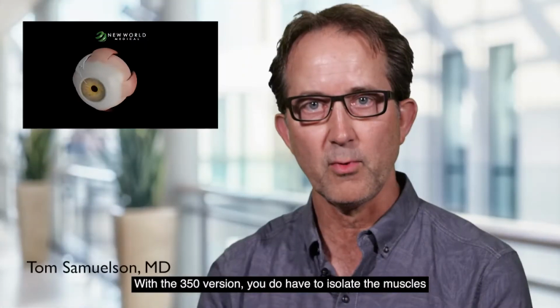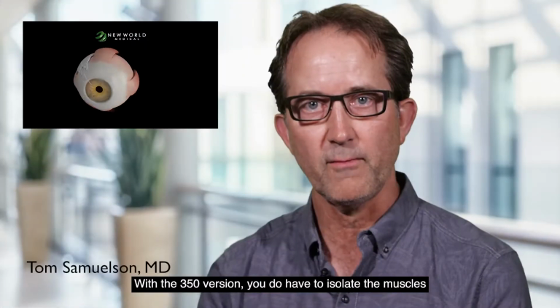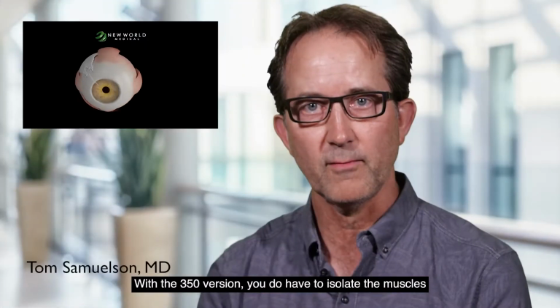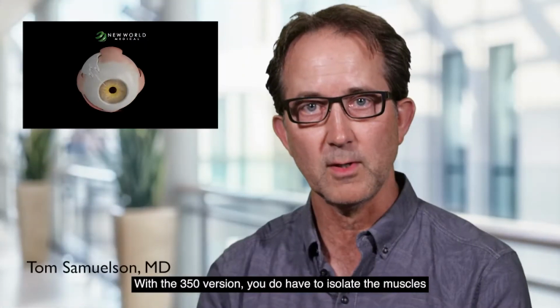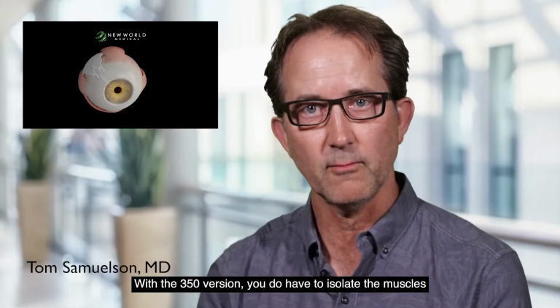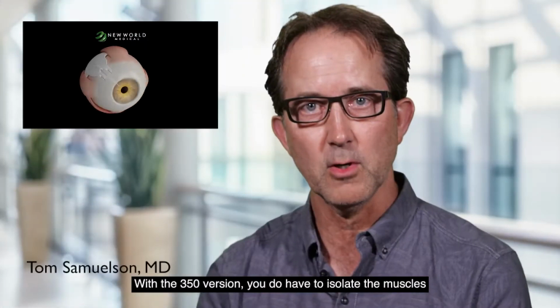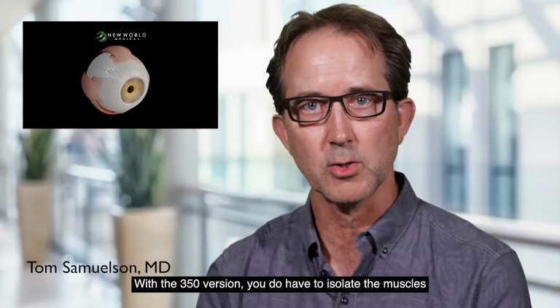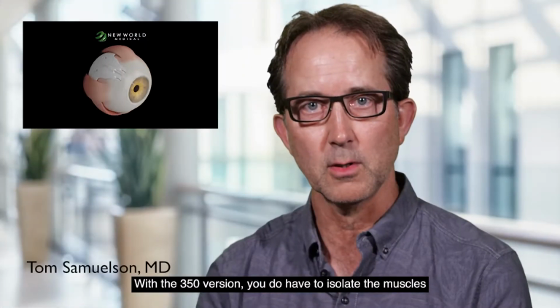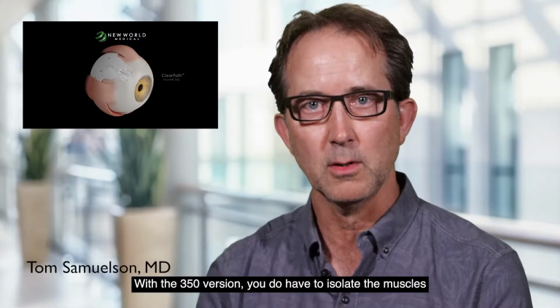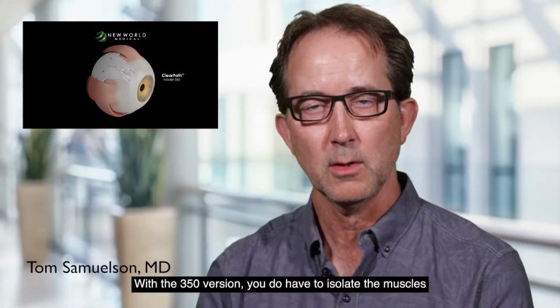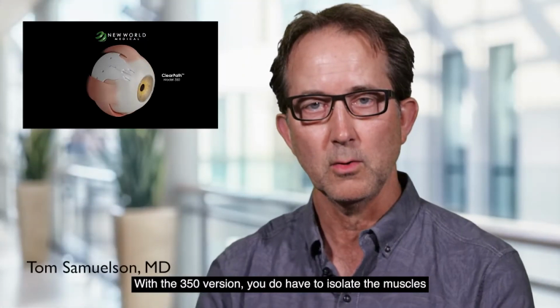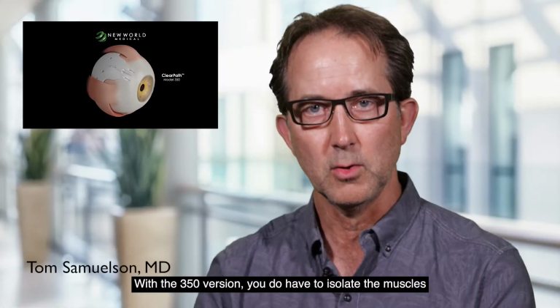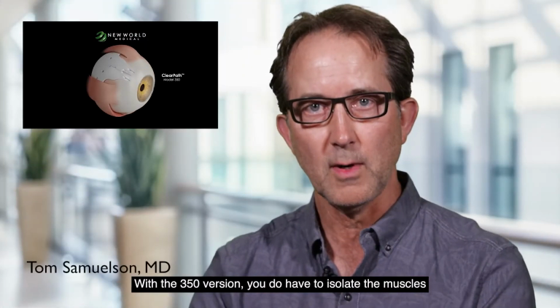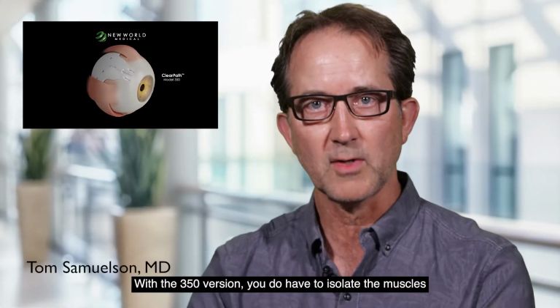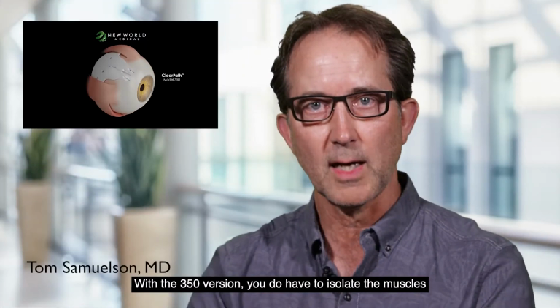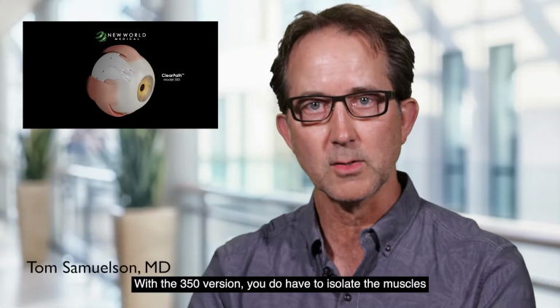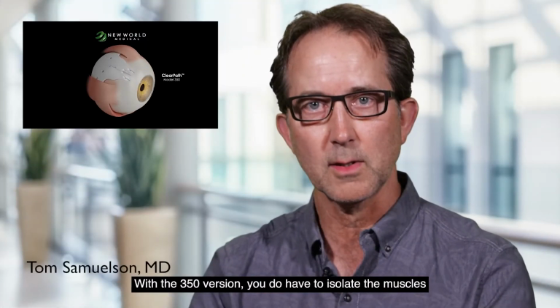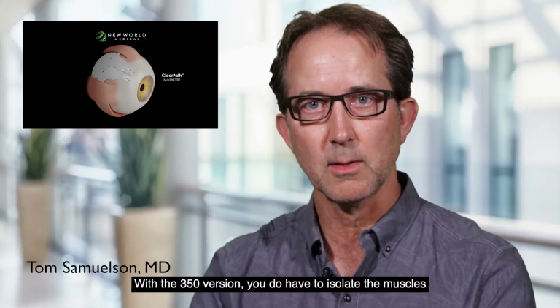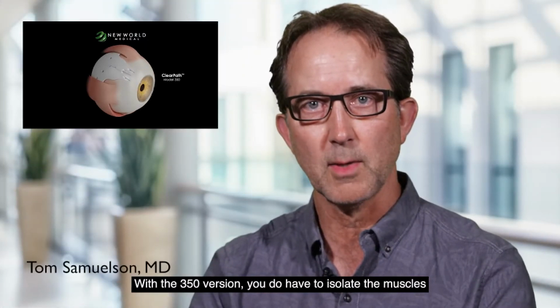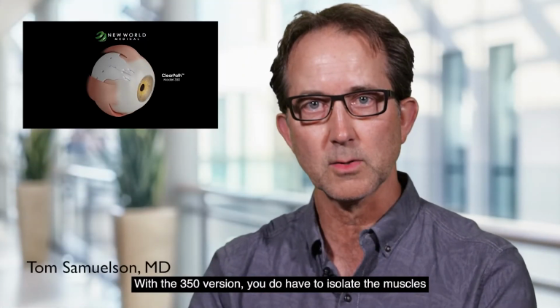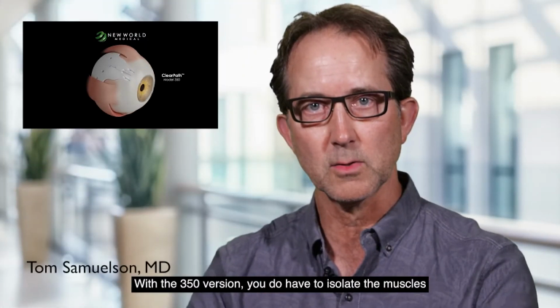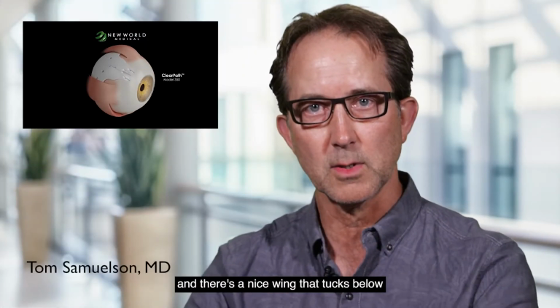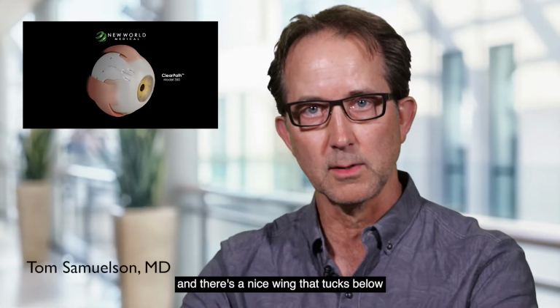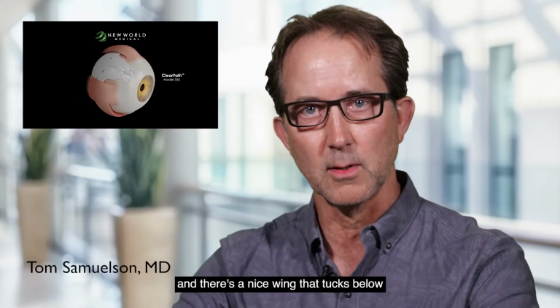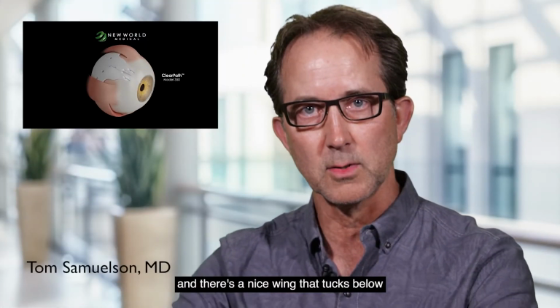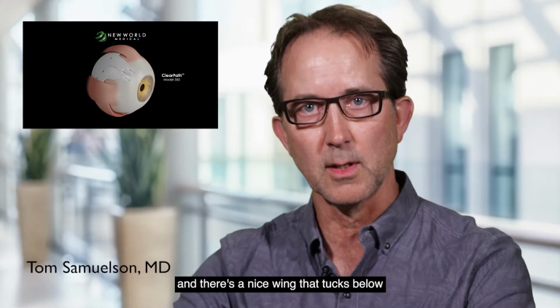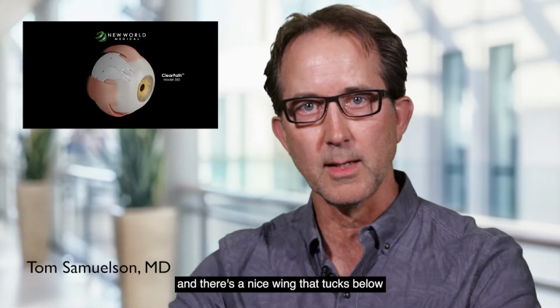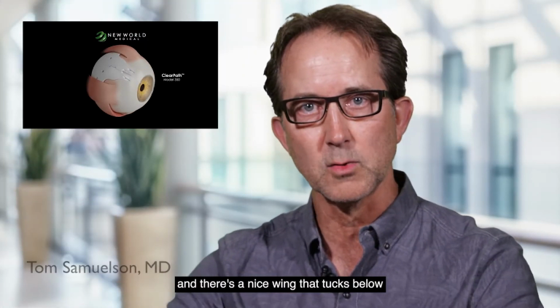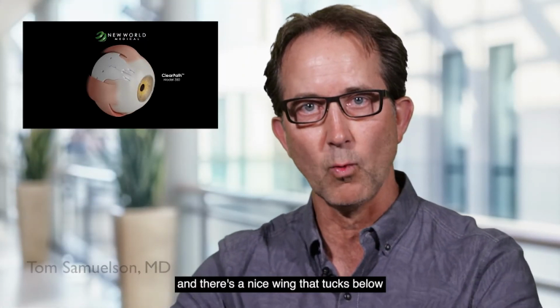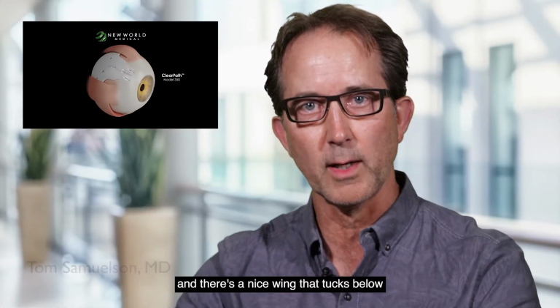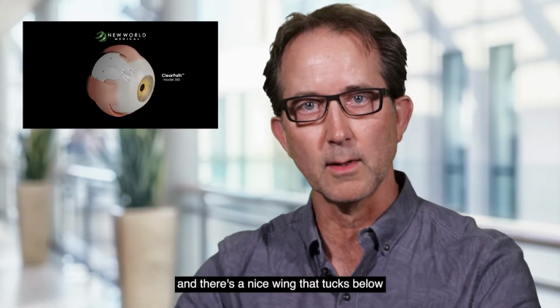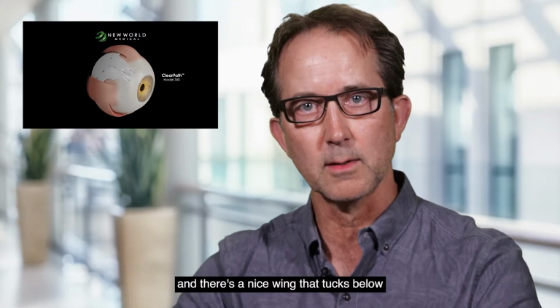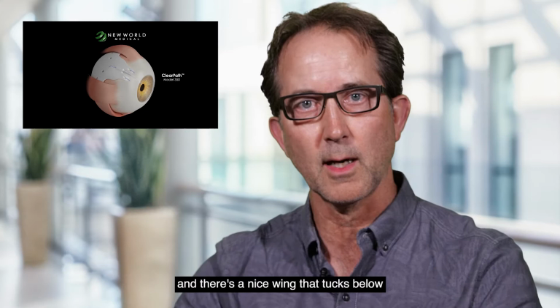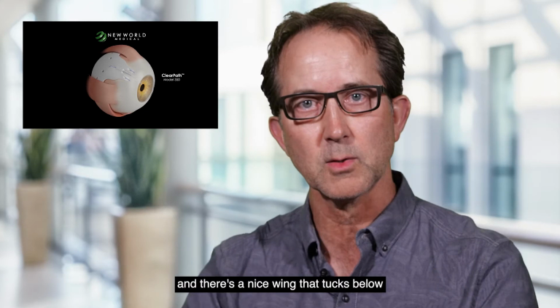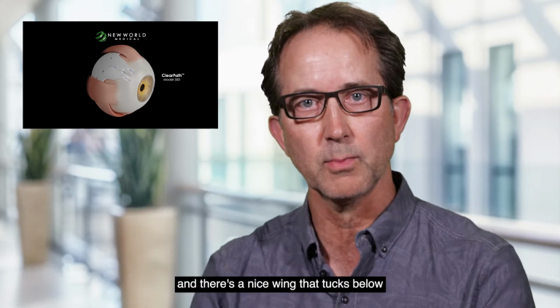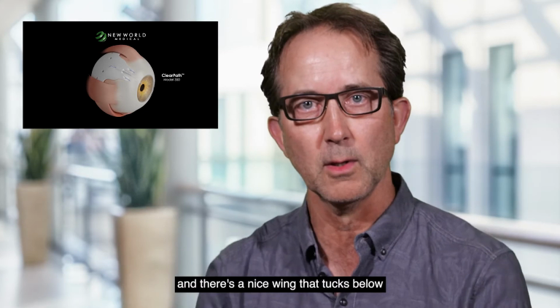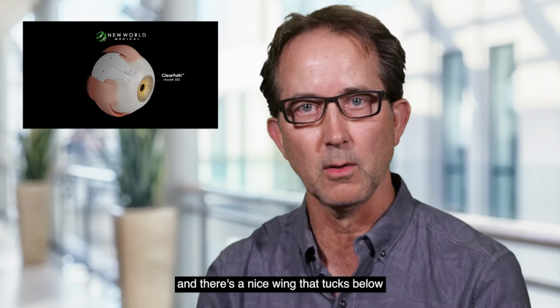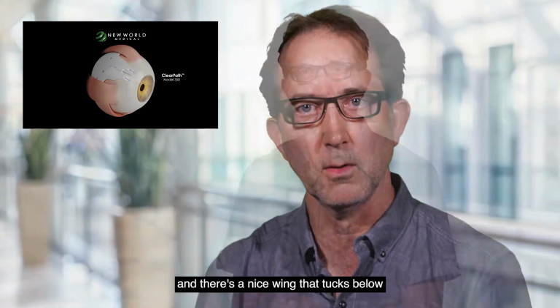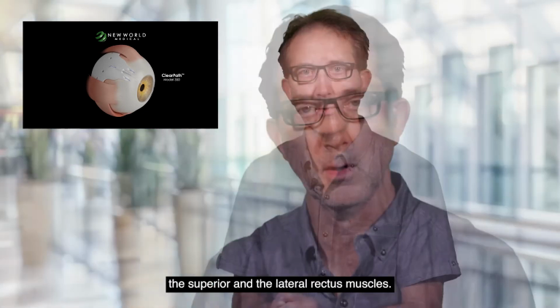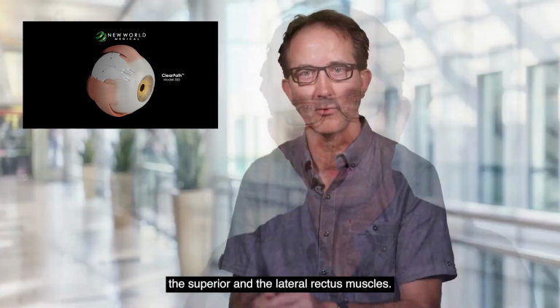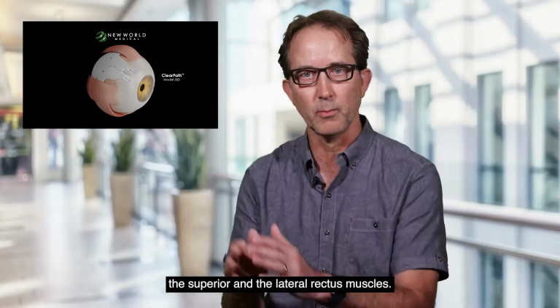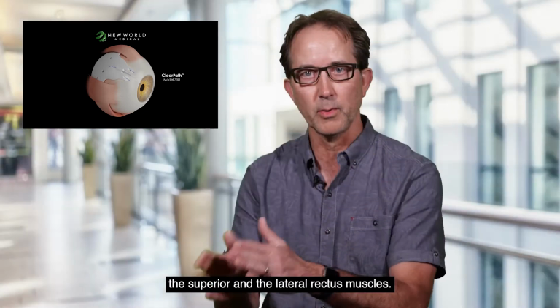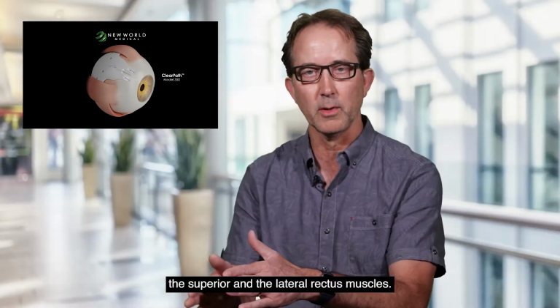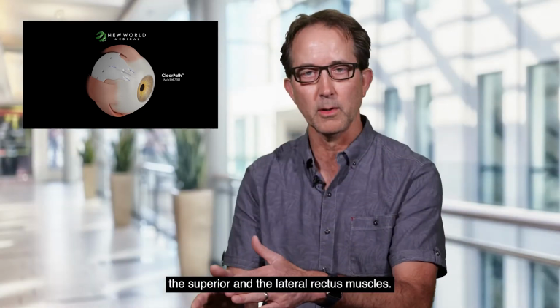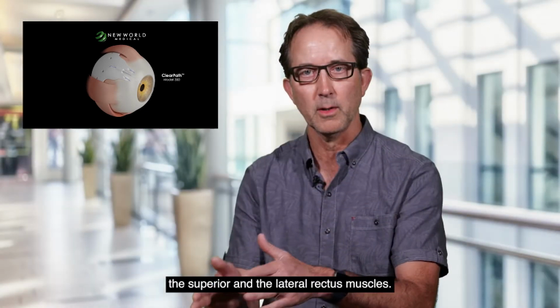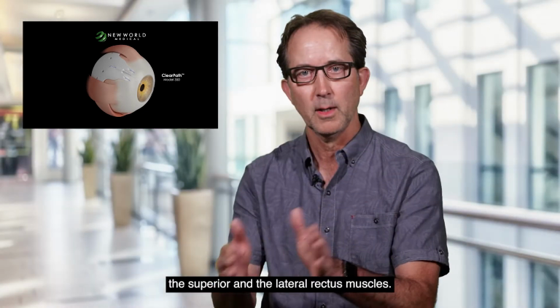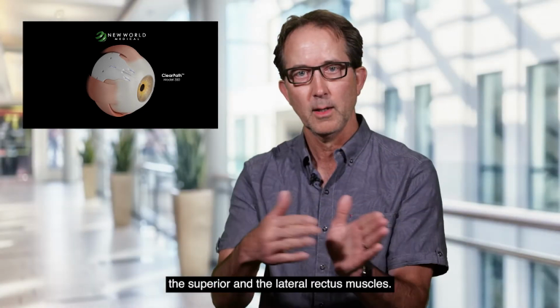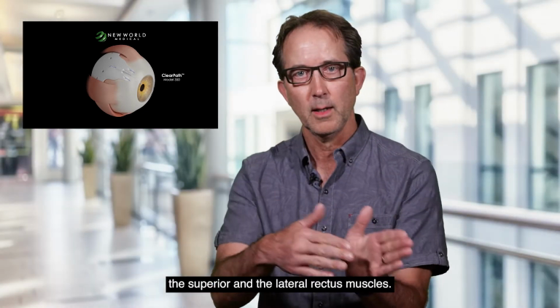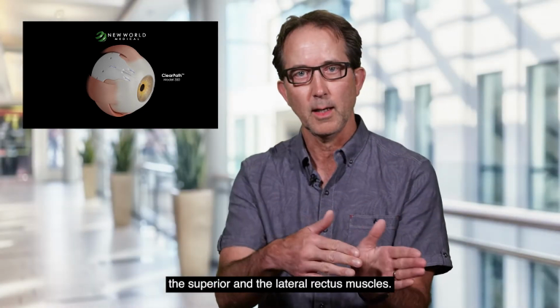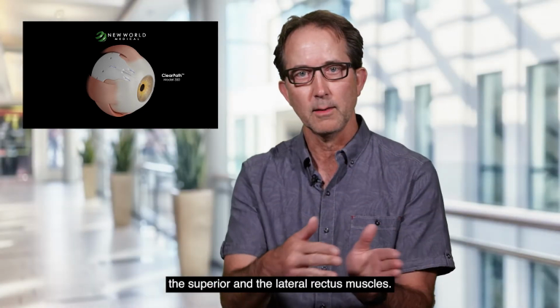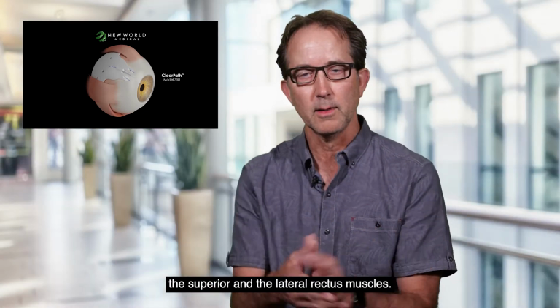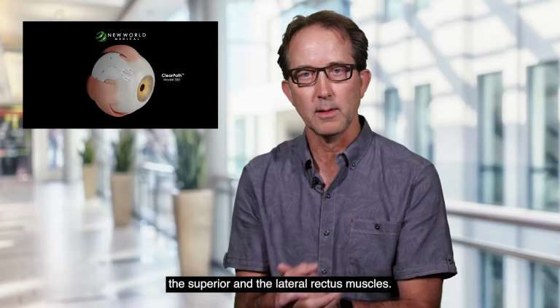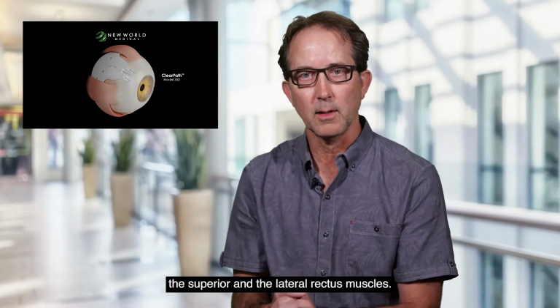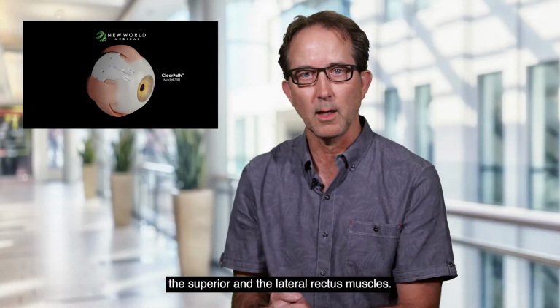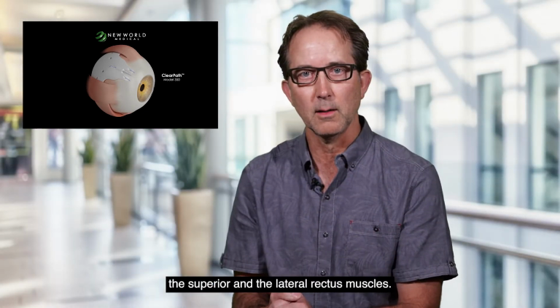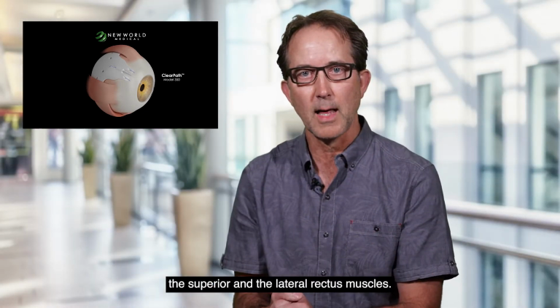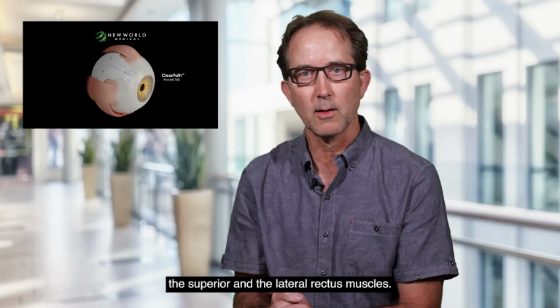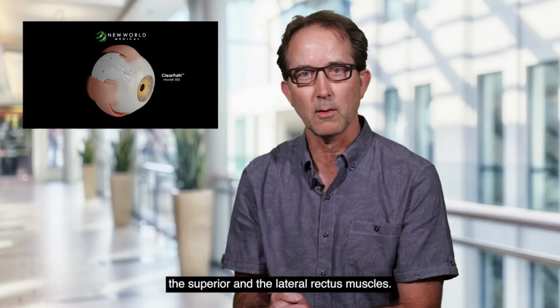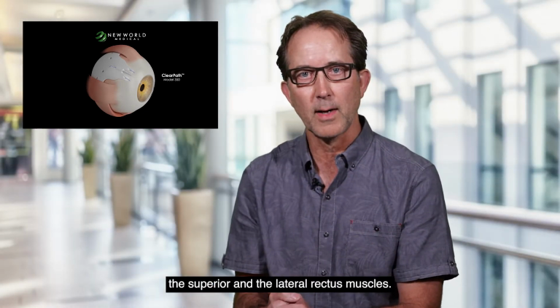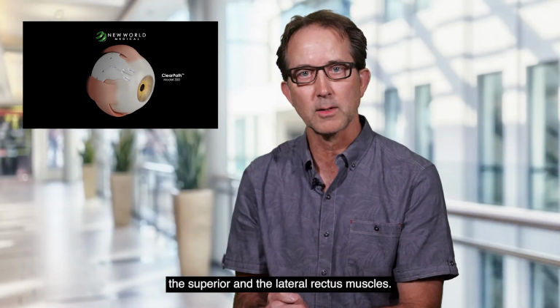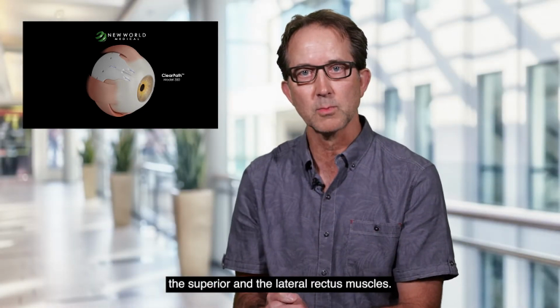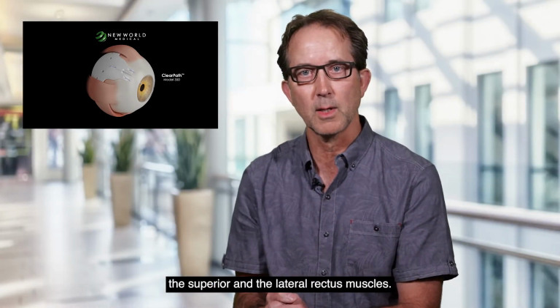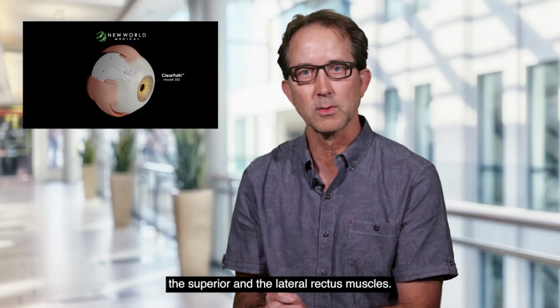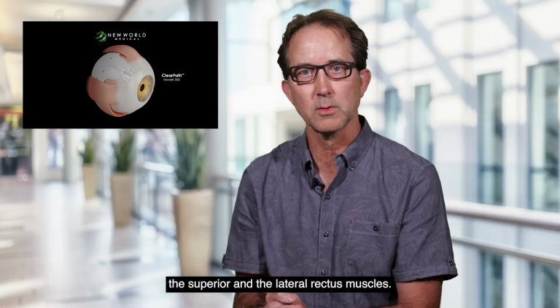With the 350 version, you do have to isolate the muscles, and there's a nice wing that tucks below the superior and the lateral rectus muscles.